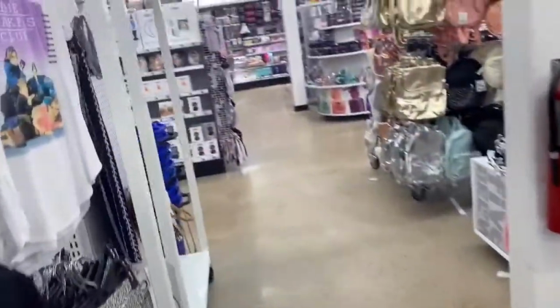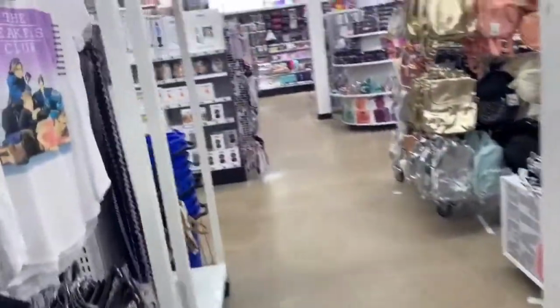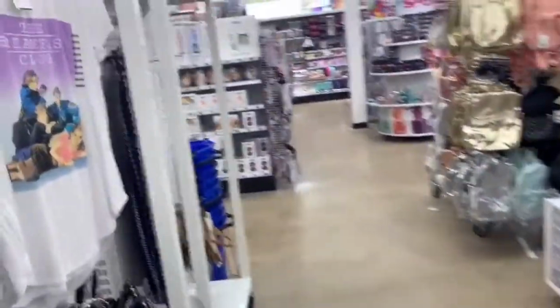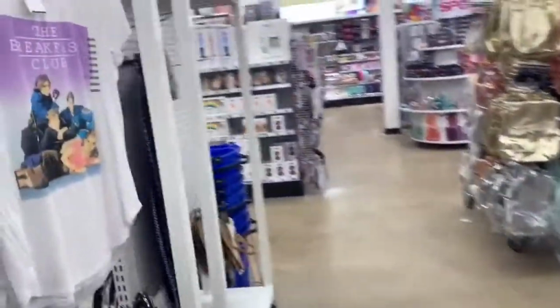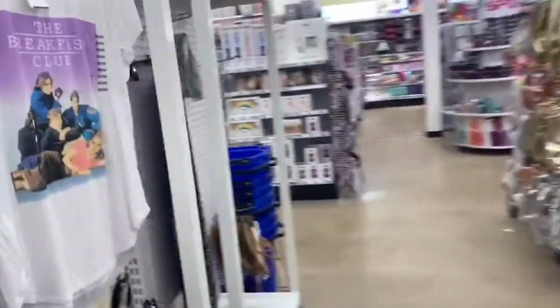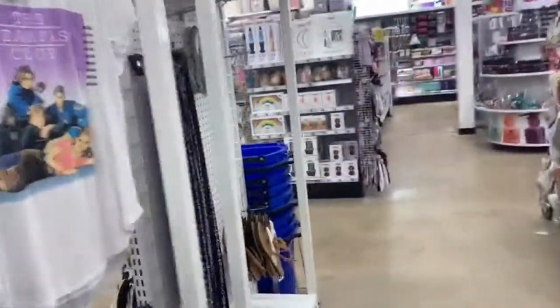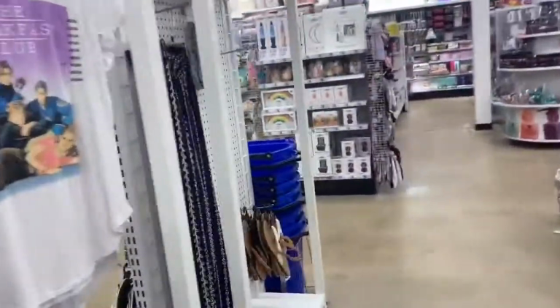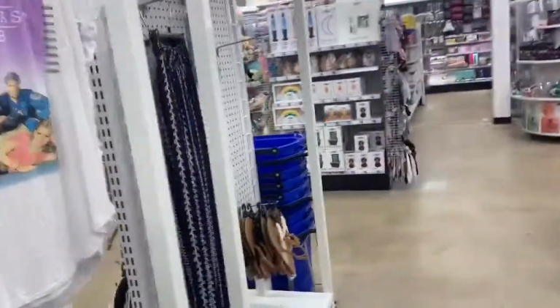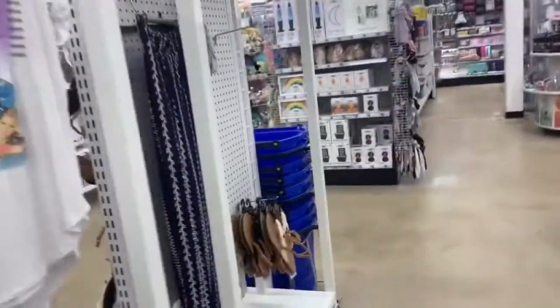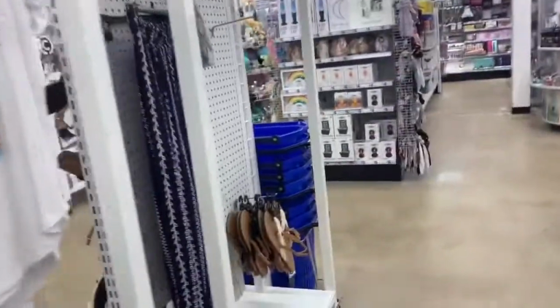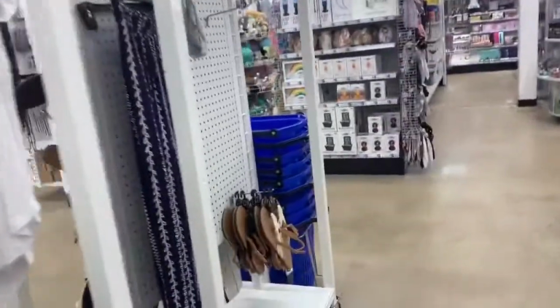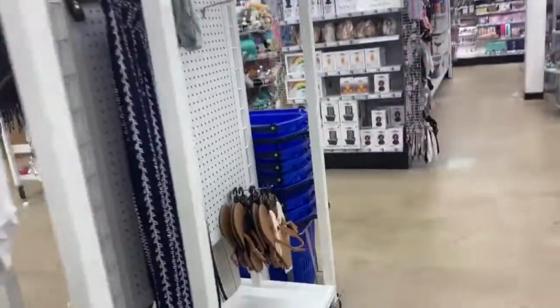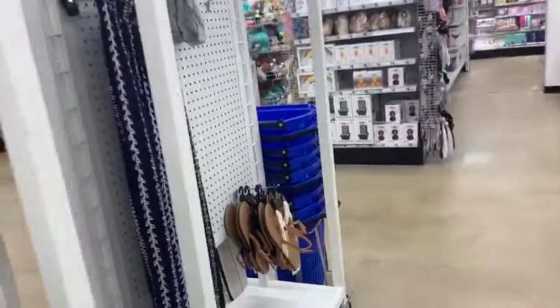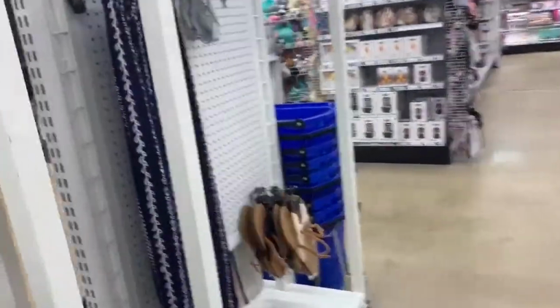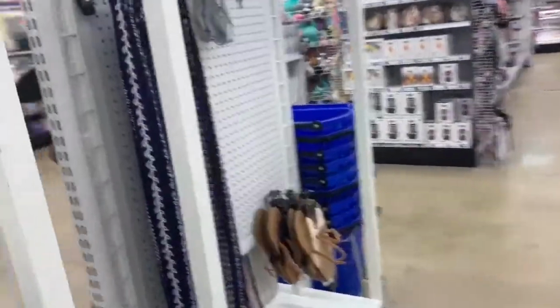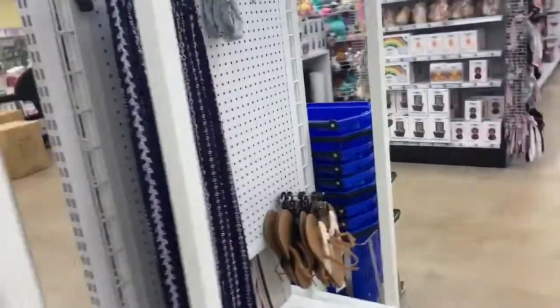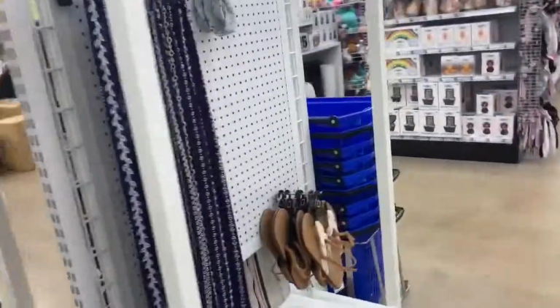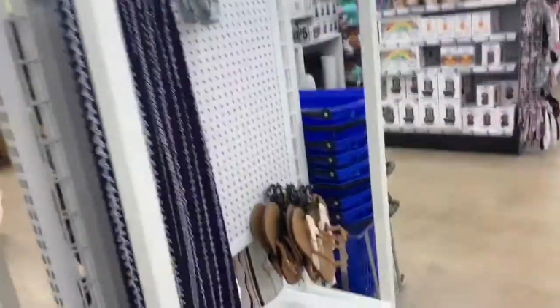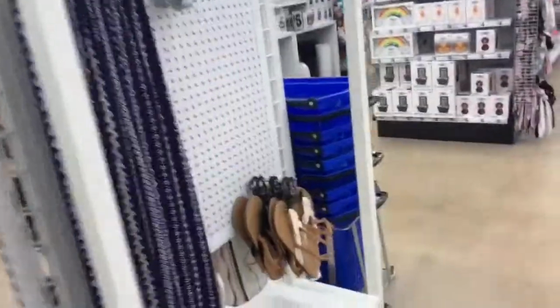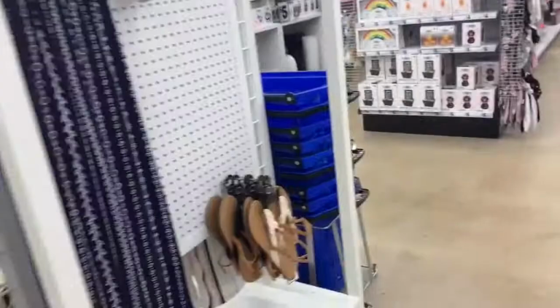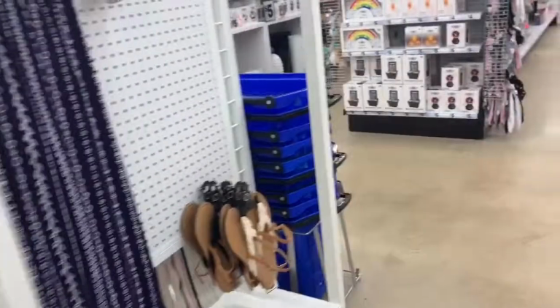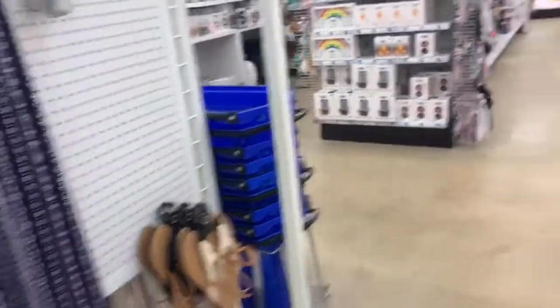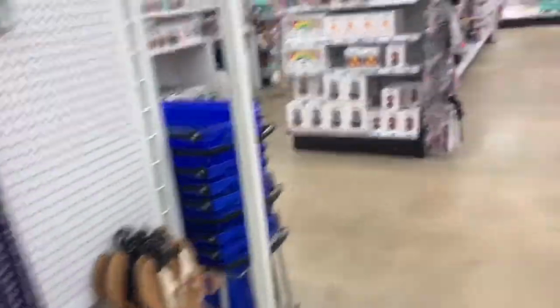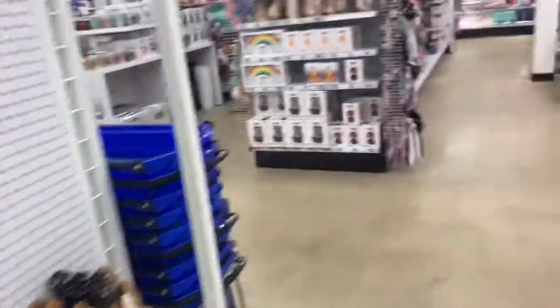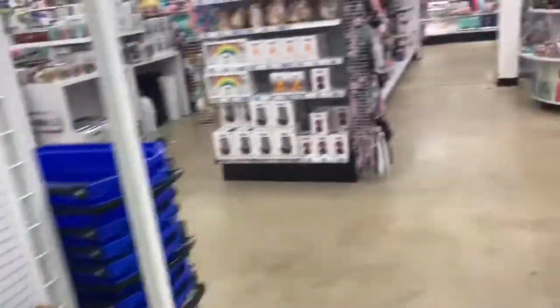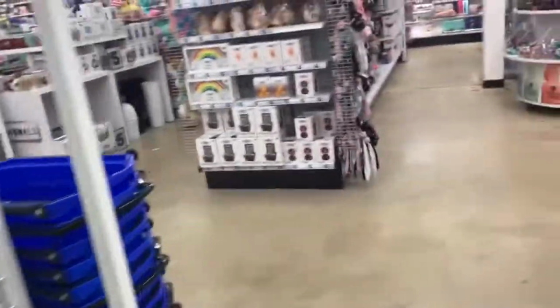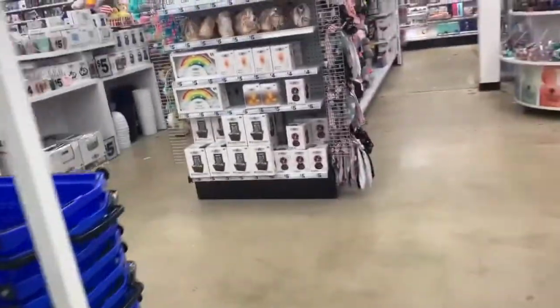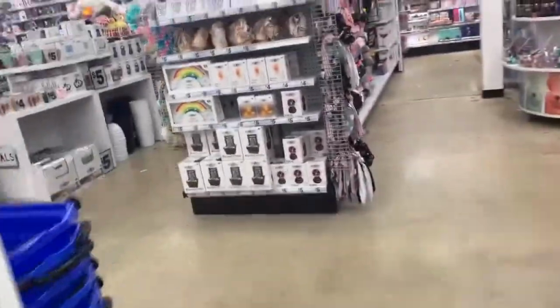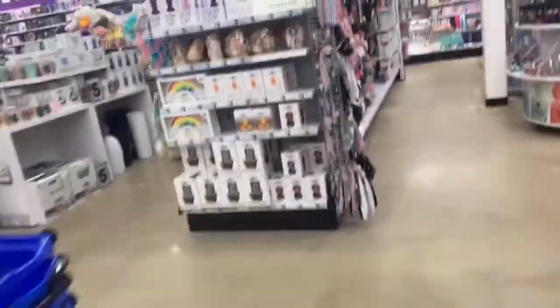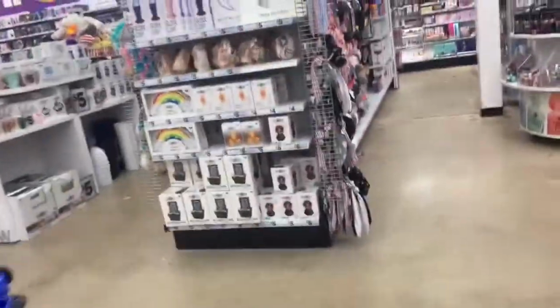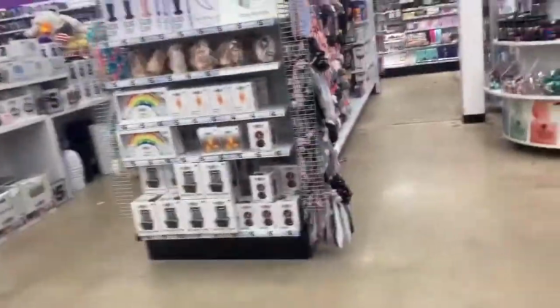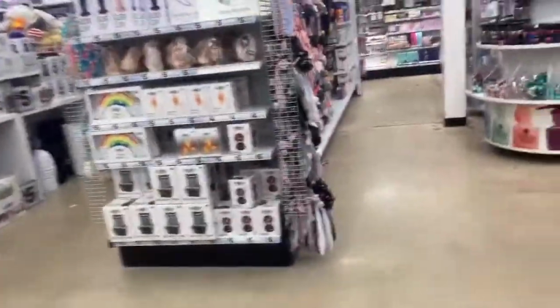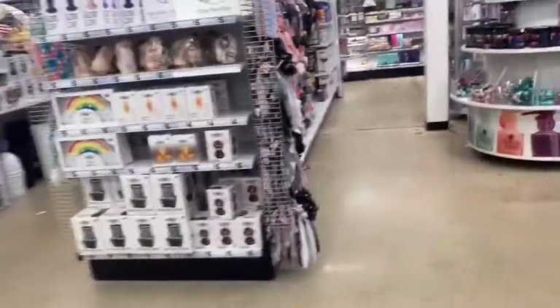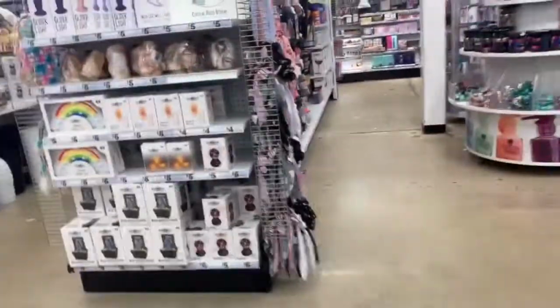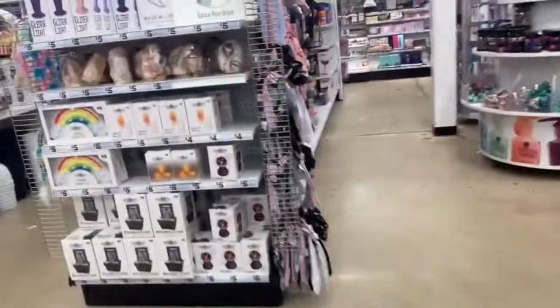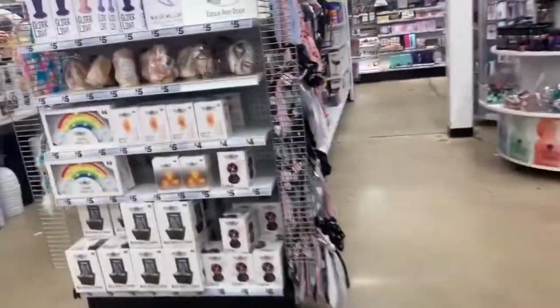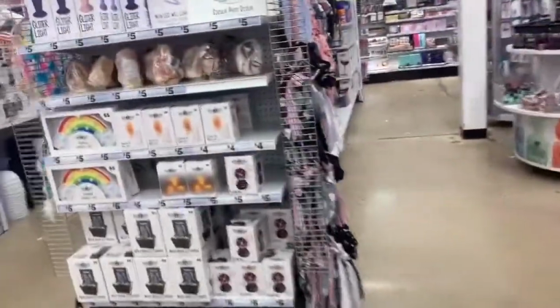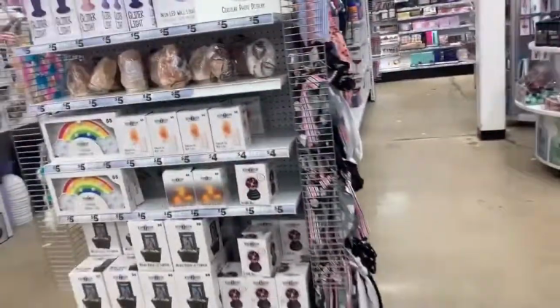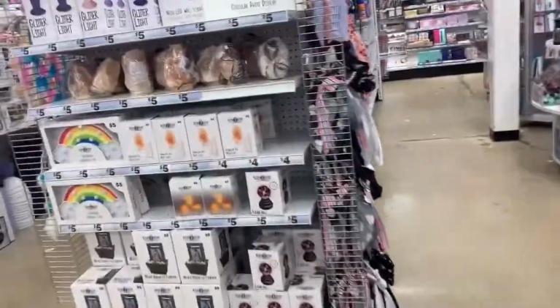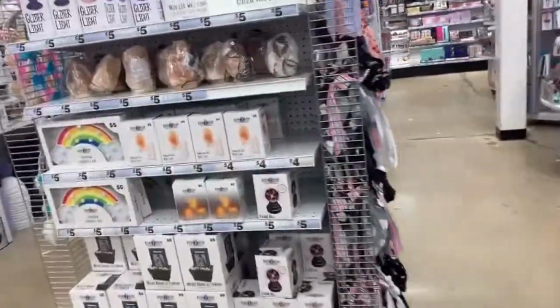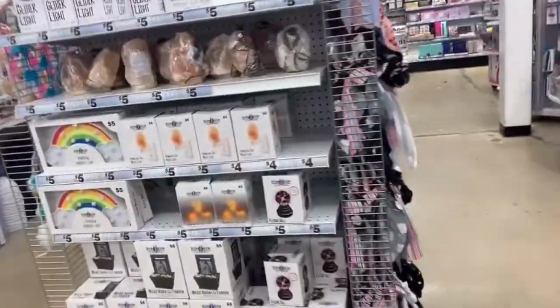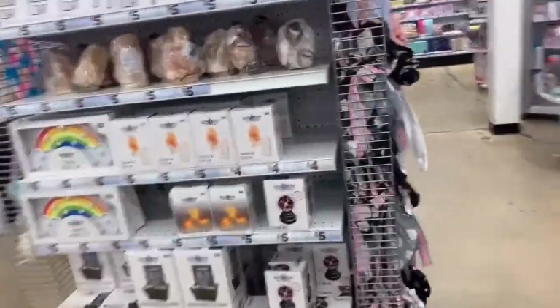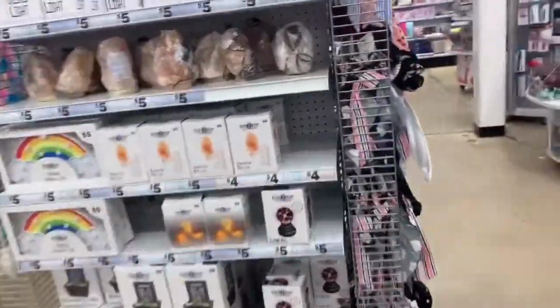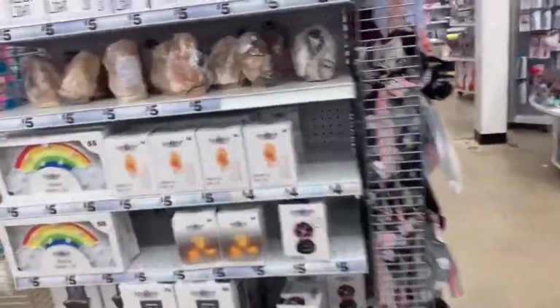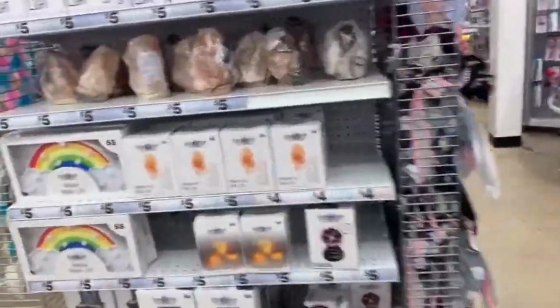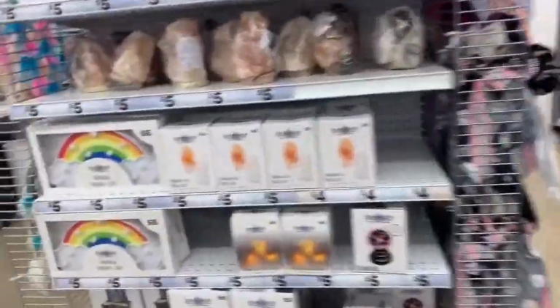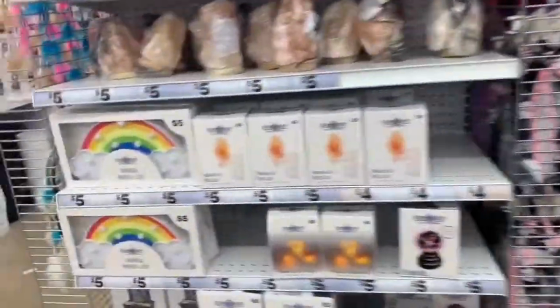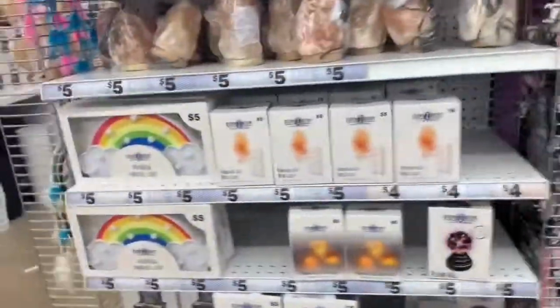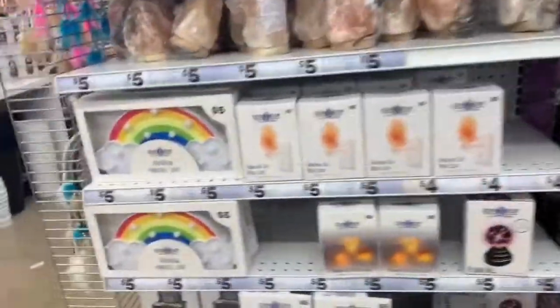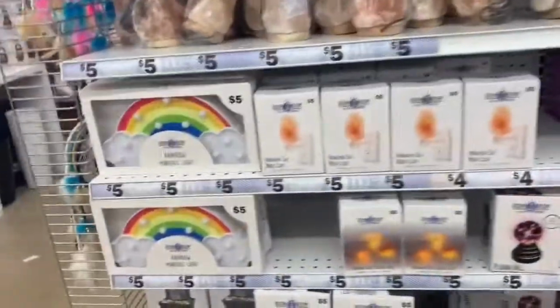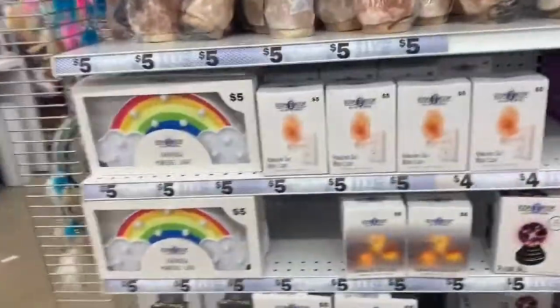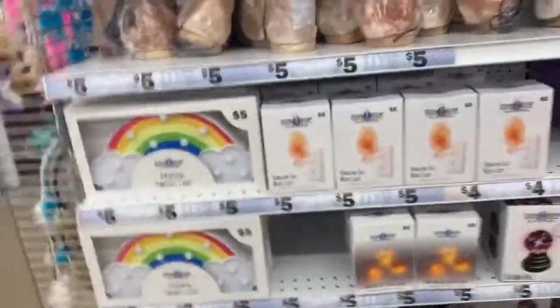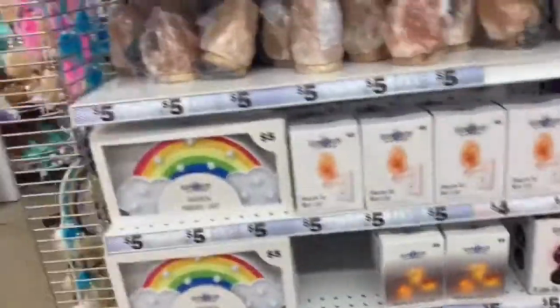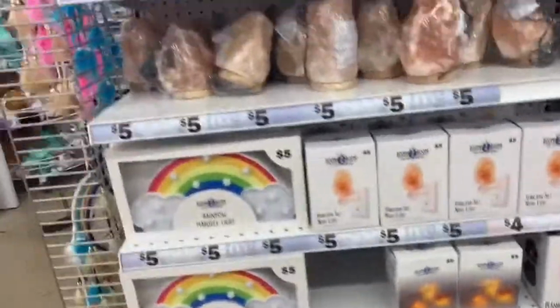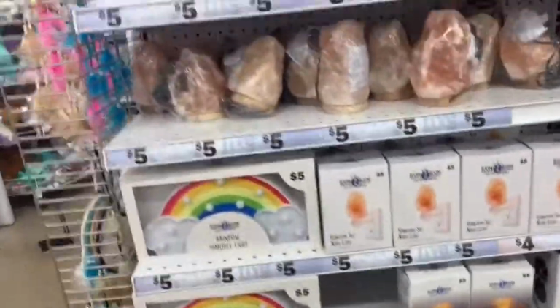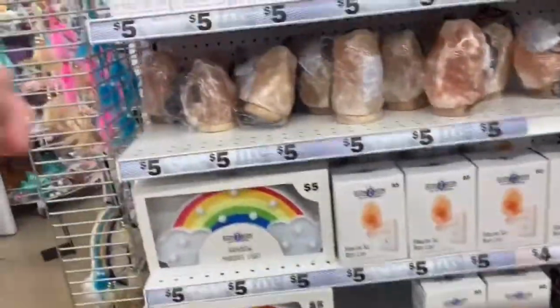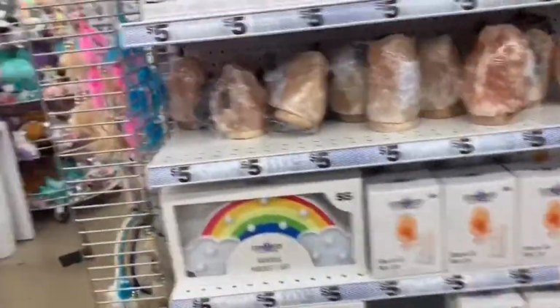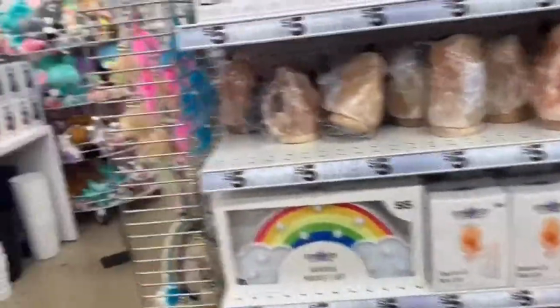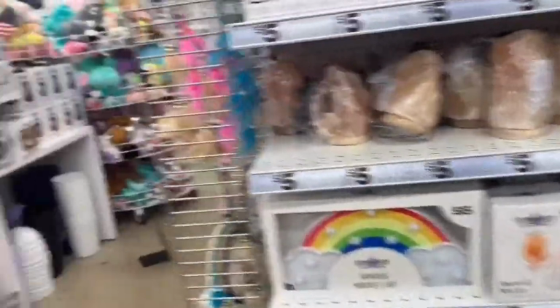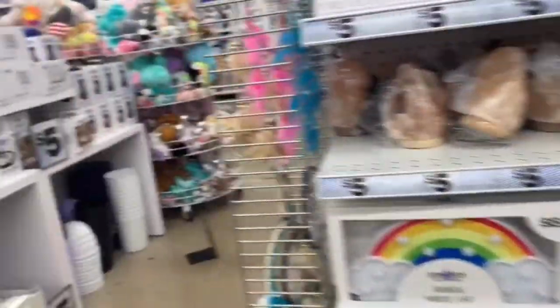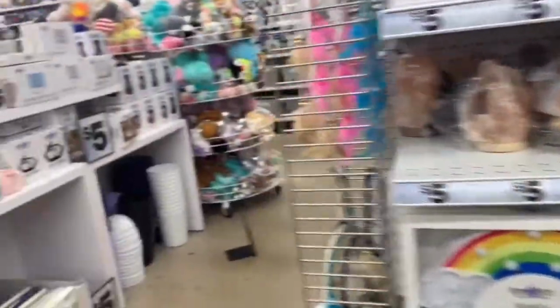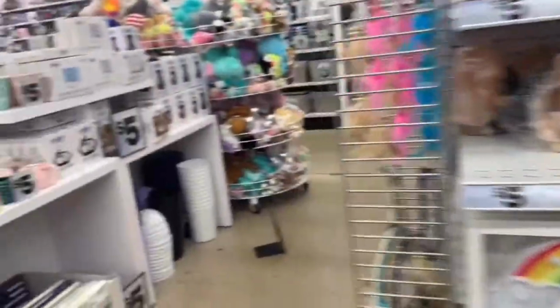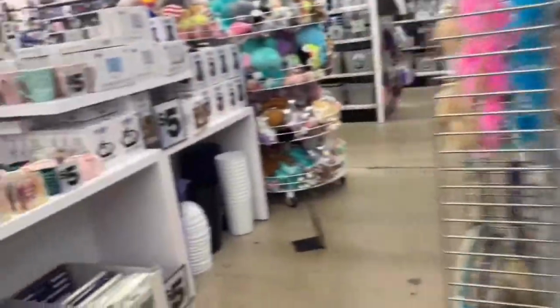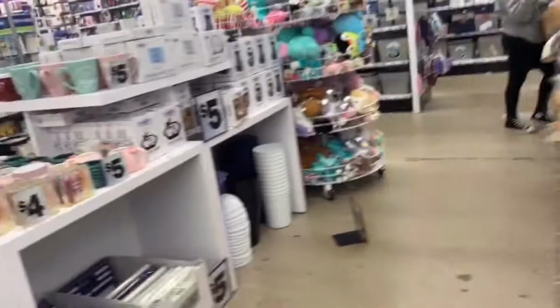Now we're going to look at the cool section. There's all the stuff here.